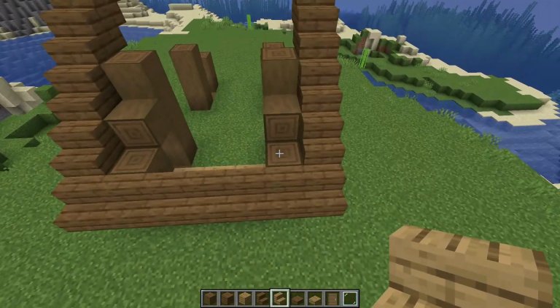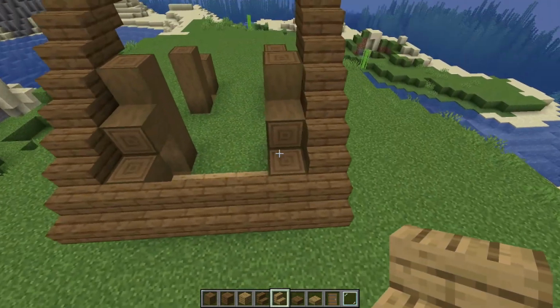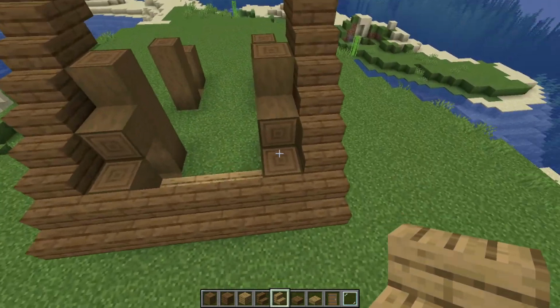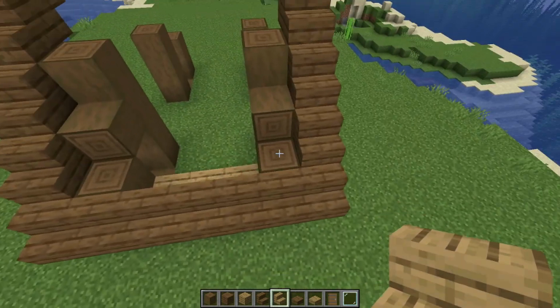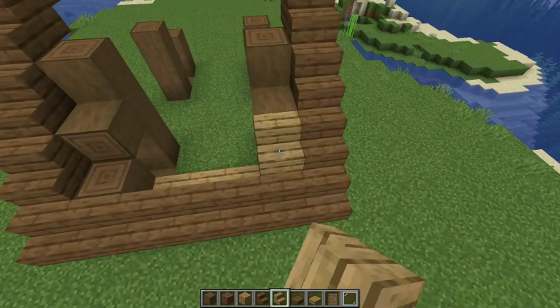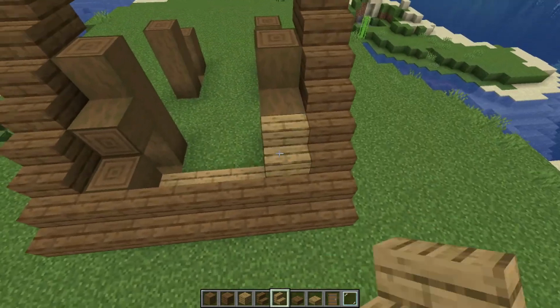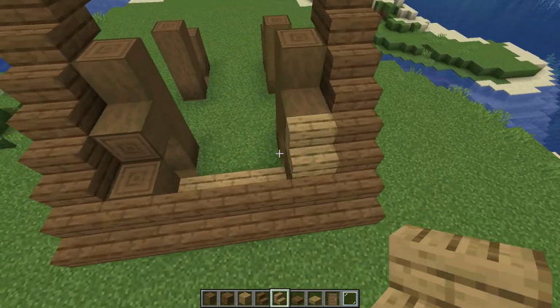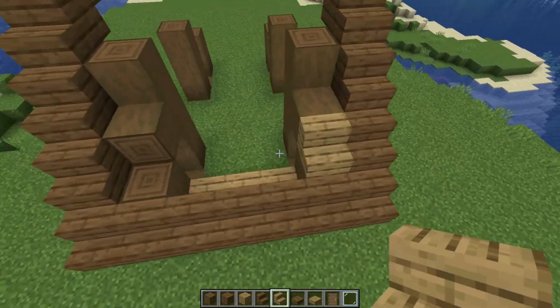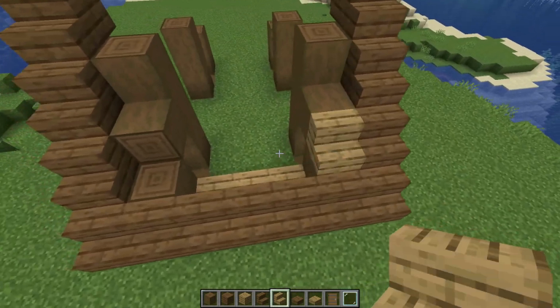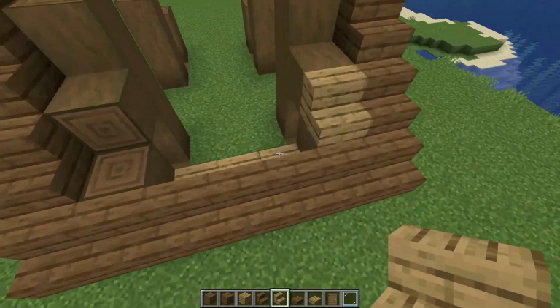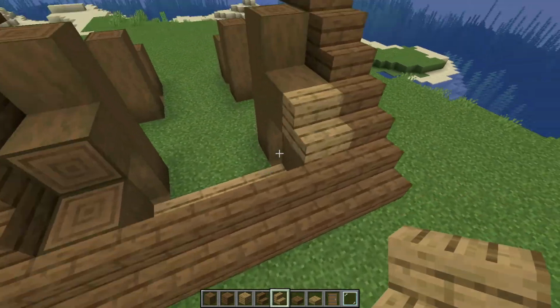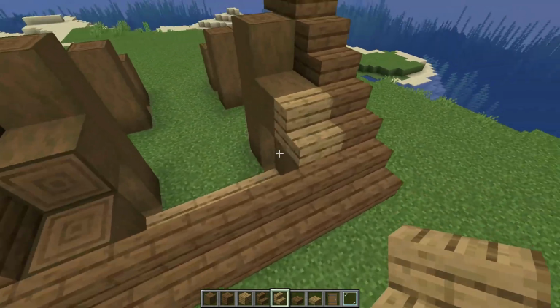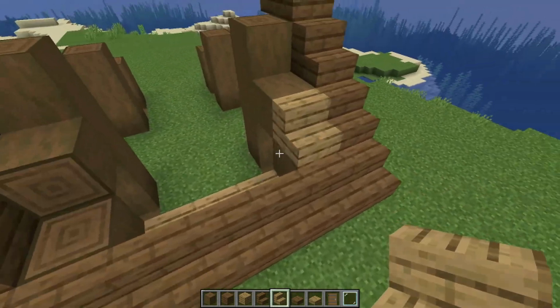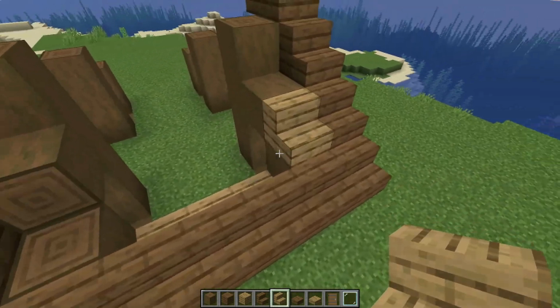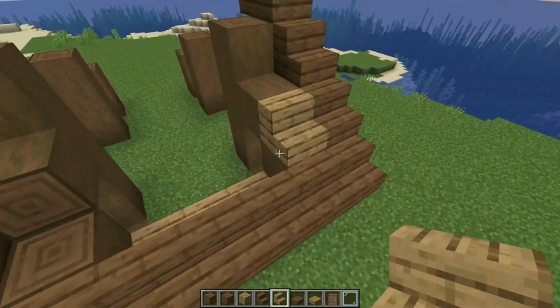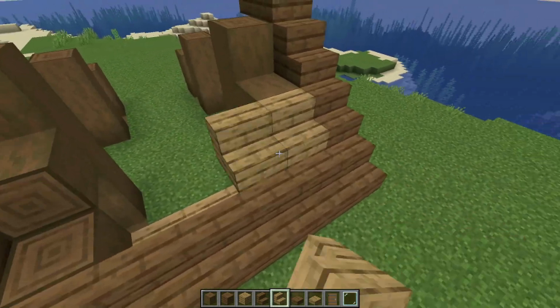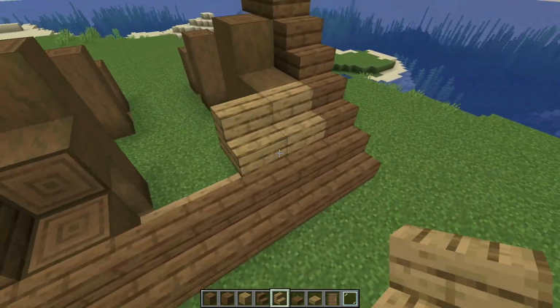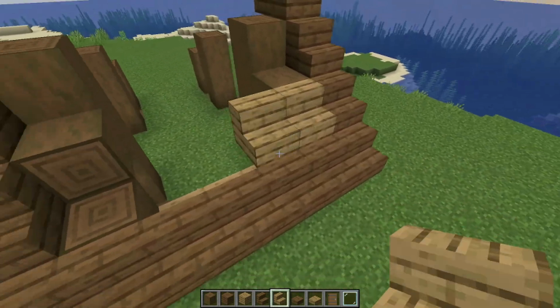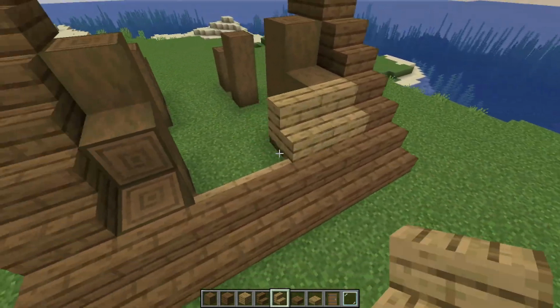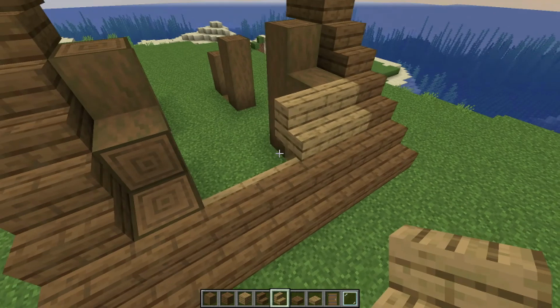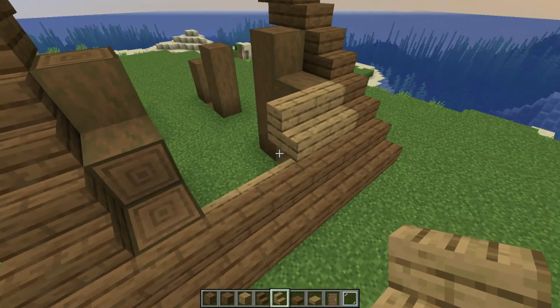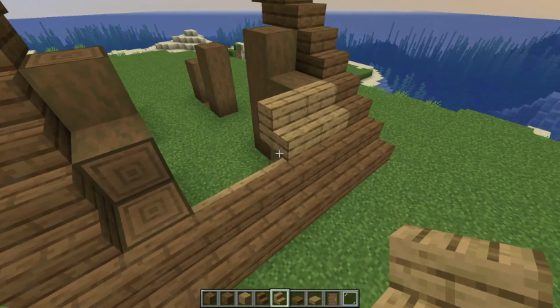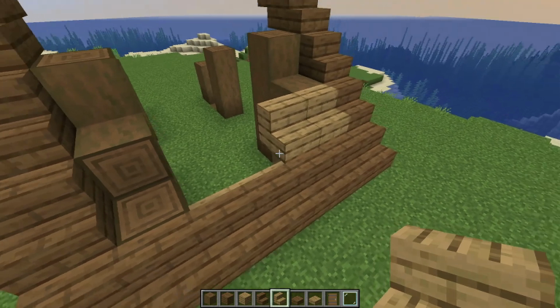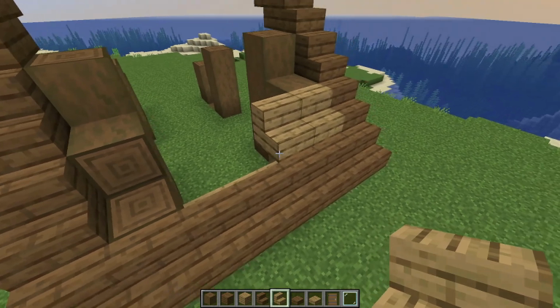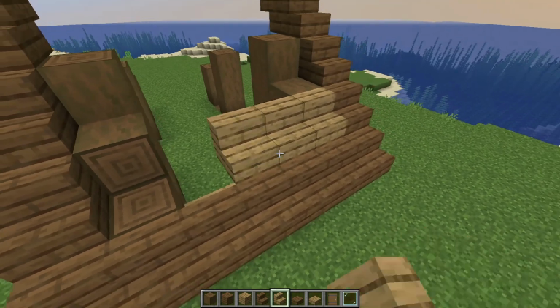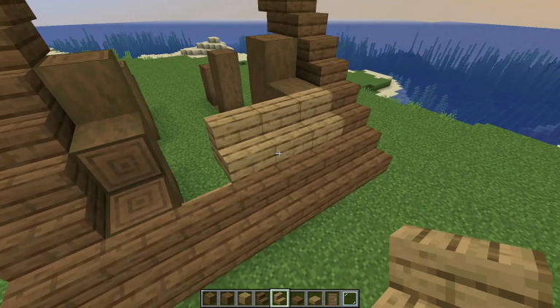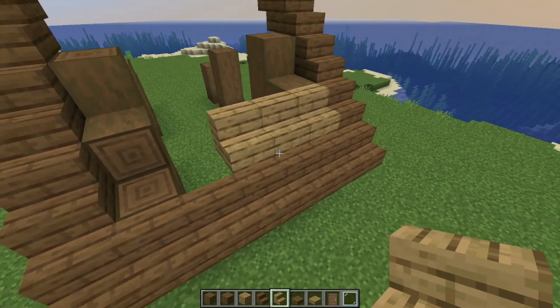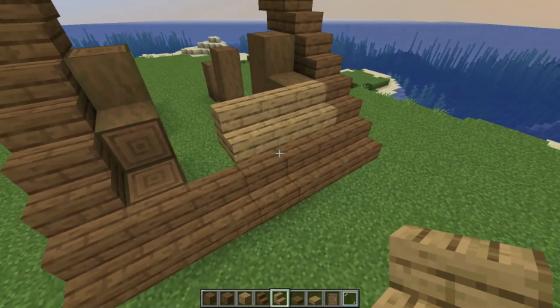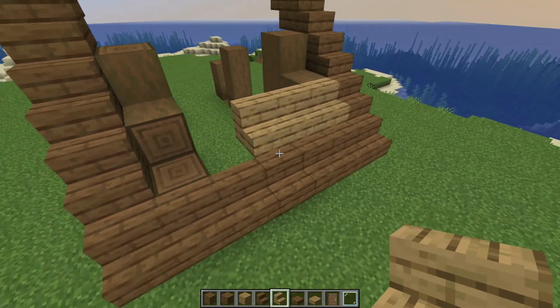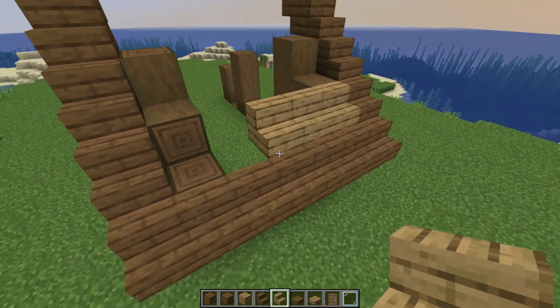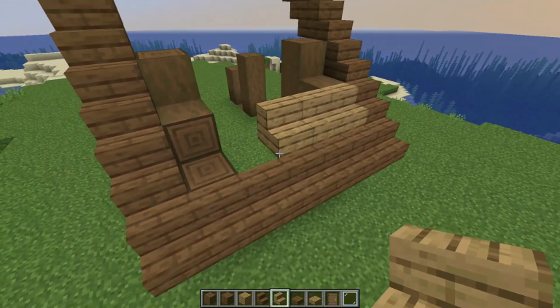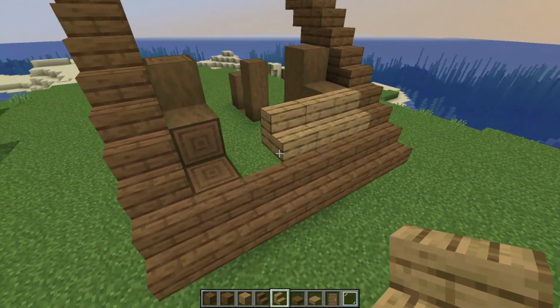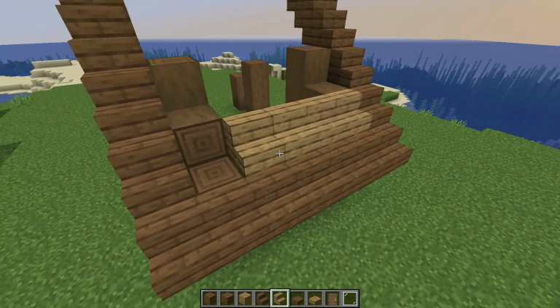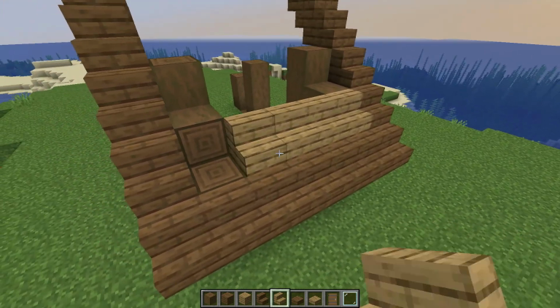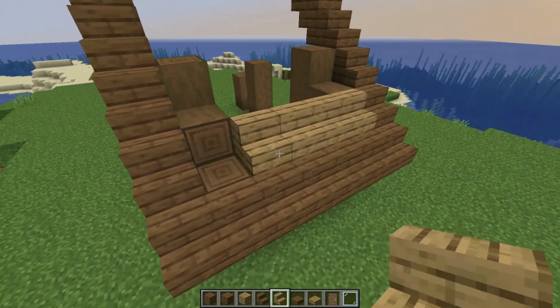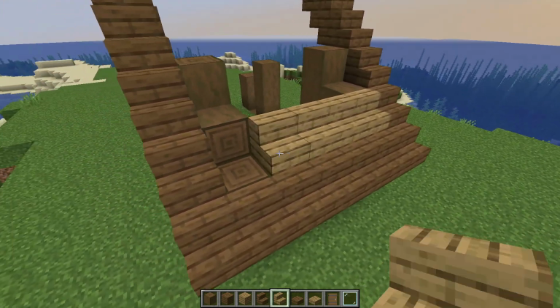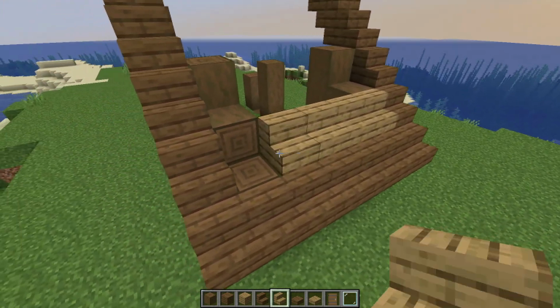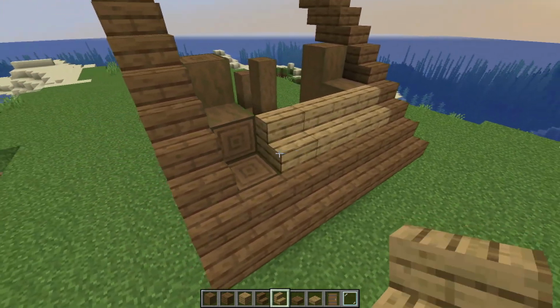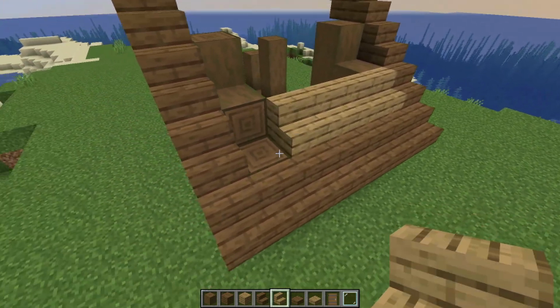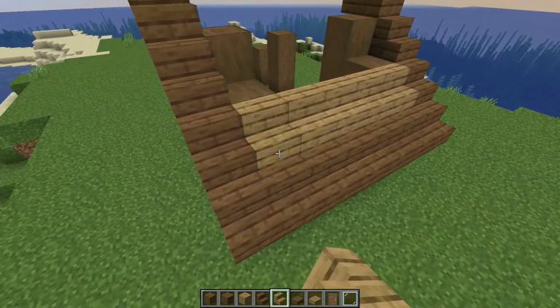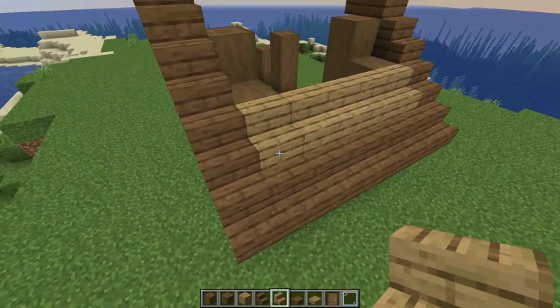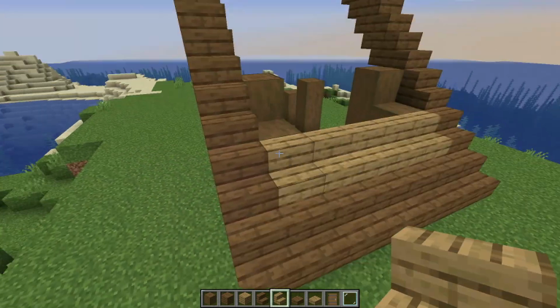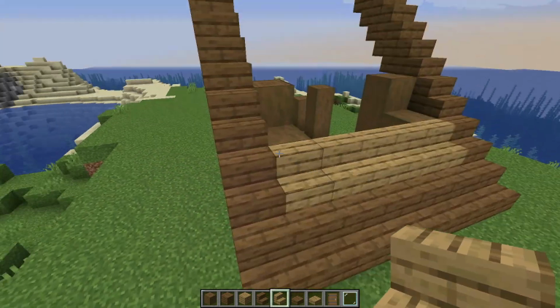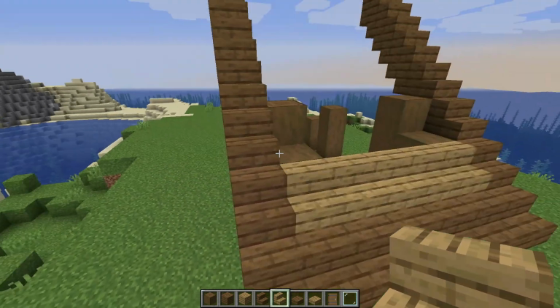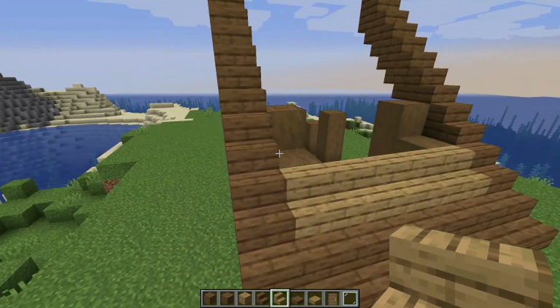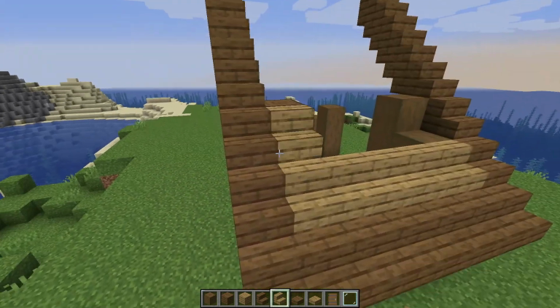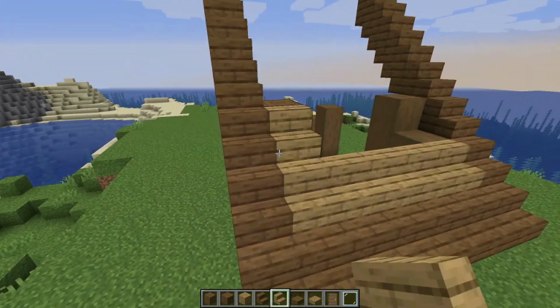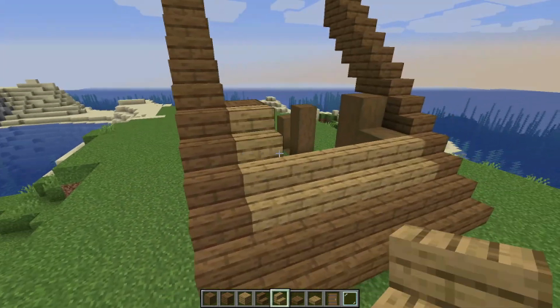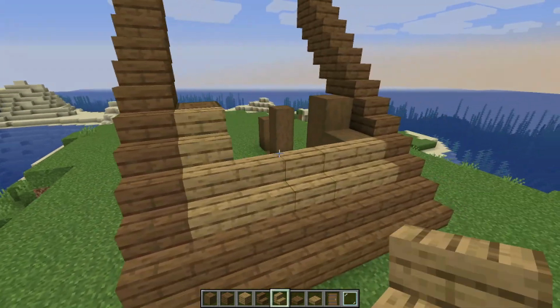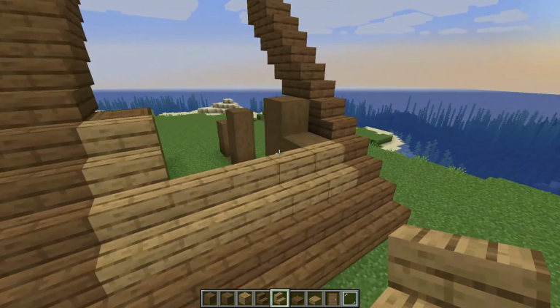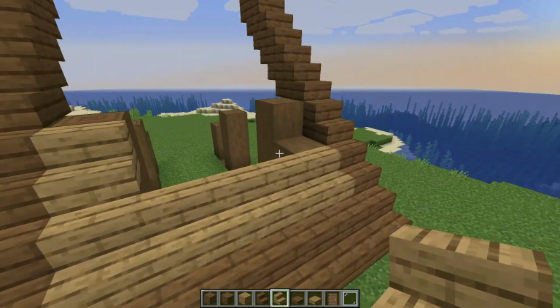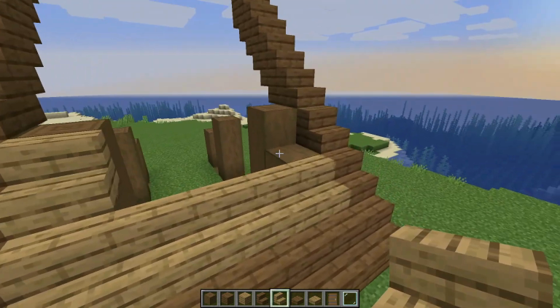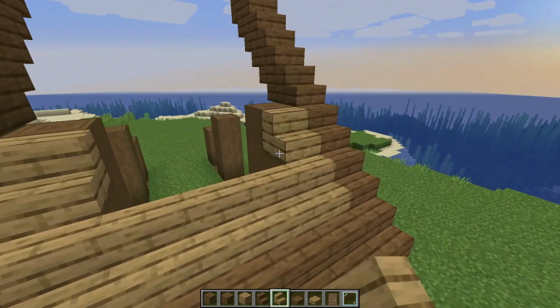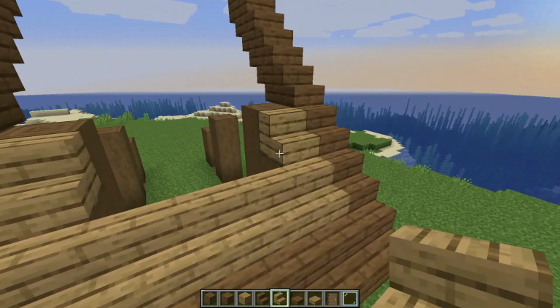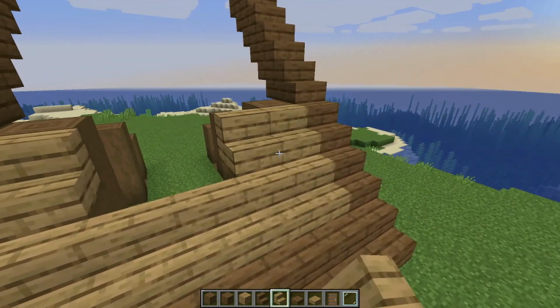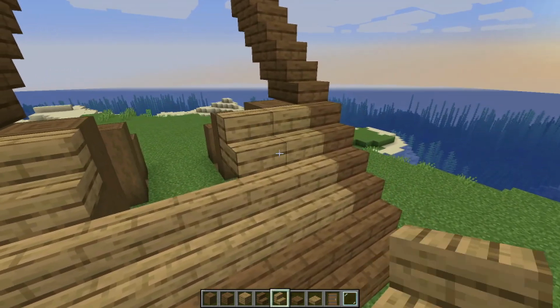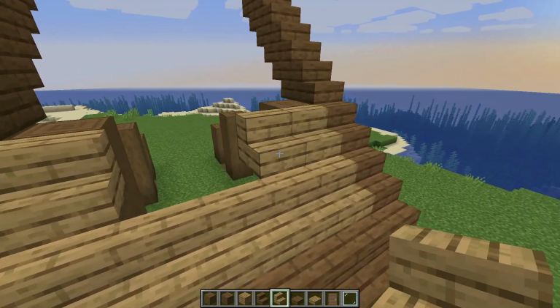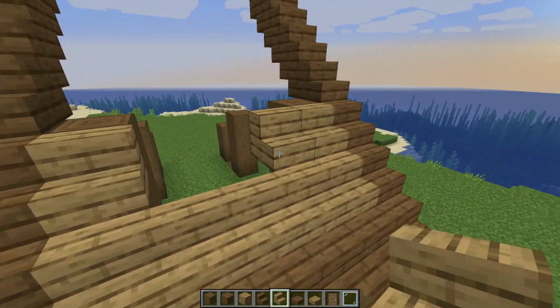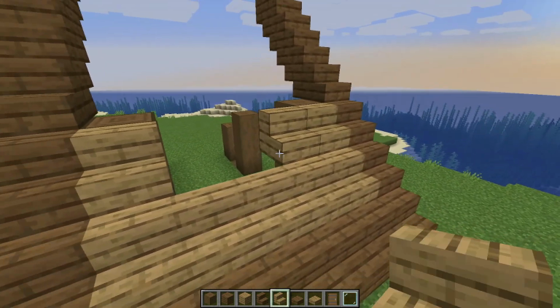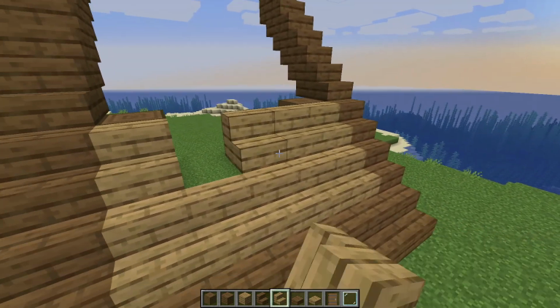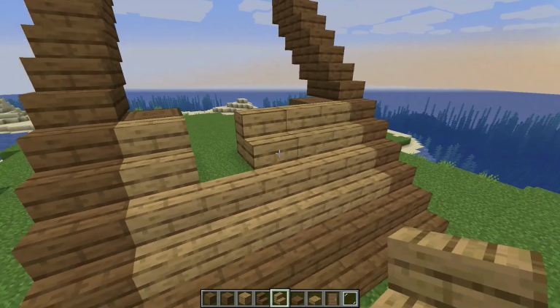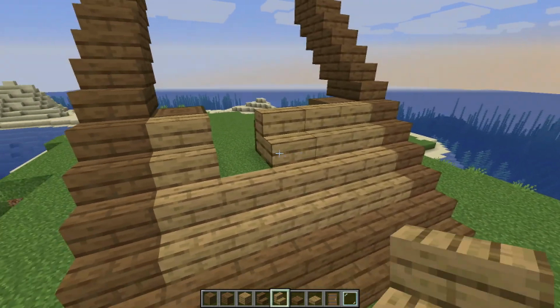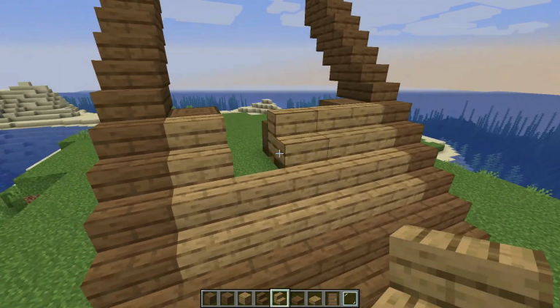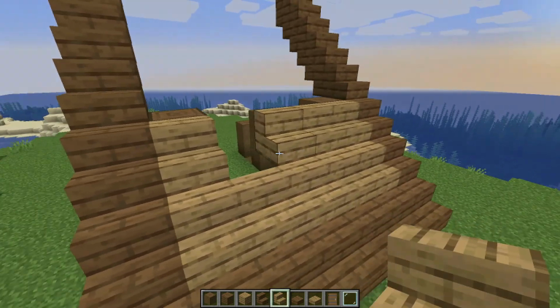You can see that the top of the roof ends at the same line as the 3rd house column. Now we take oak stairs and fill in the roof.